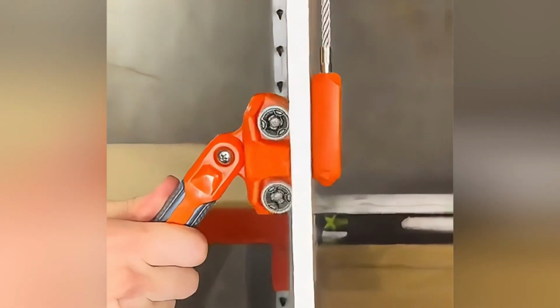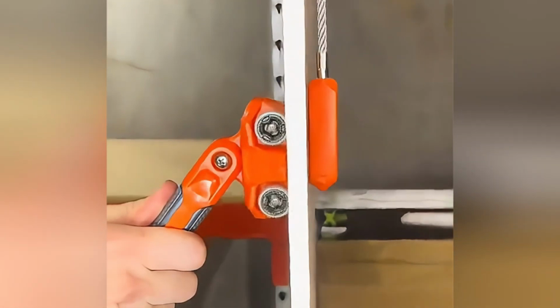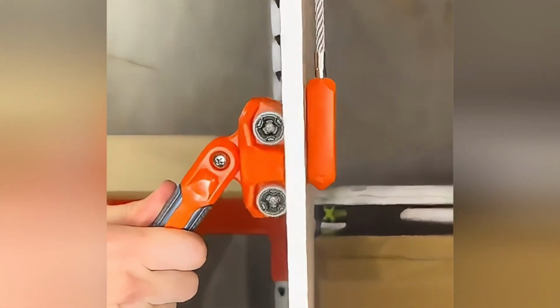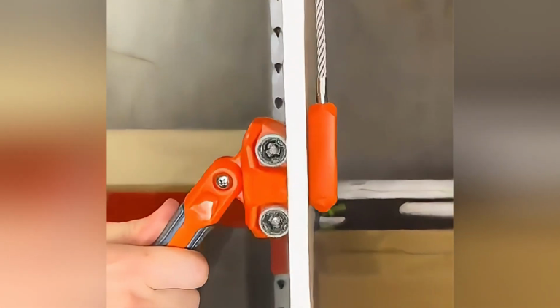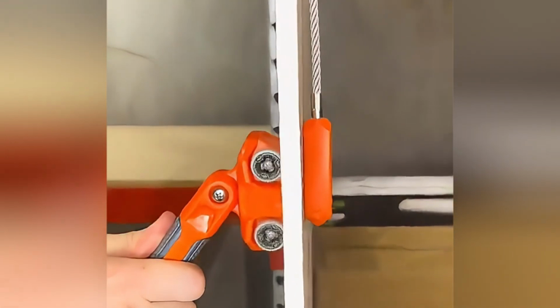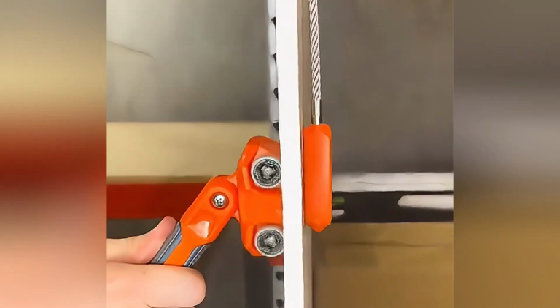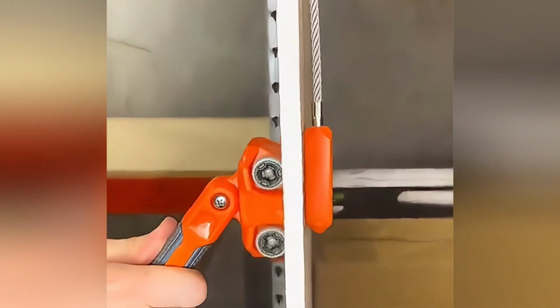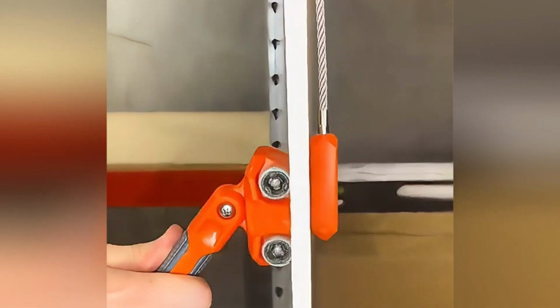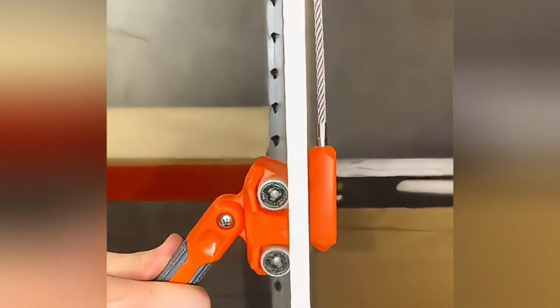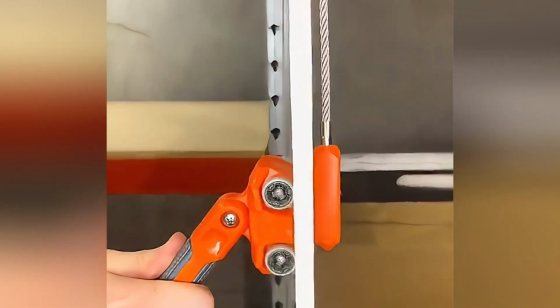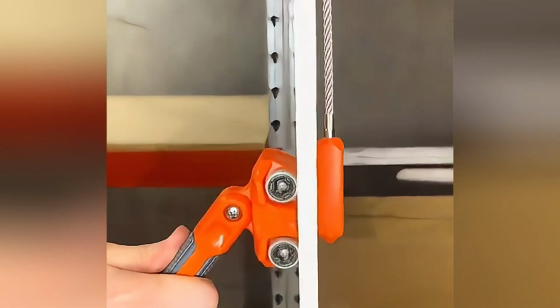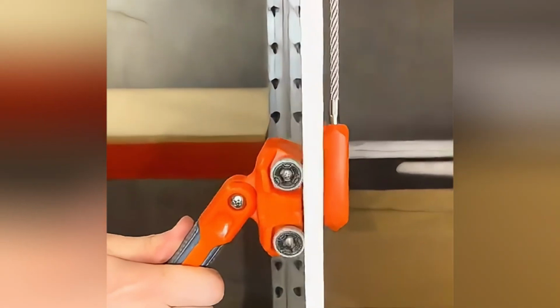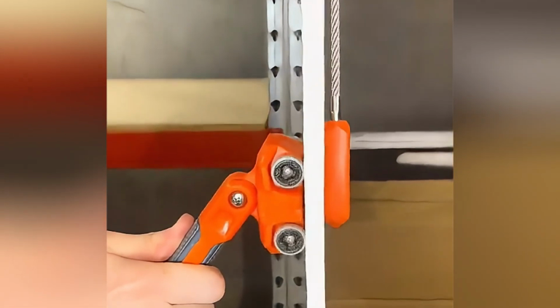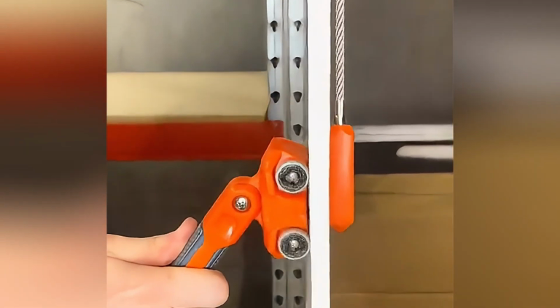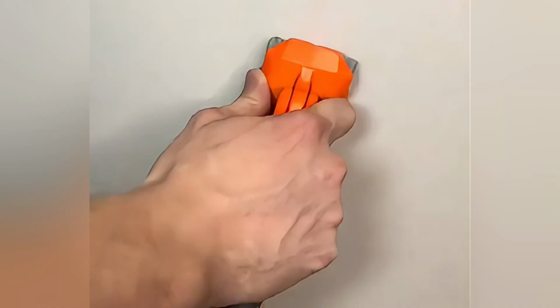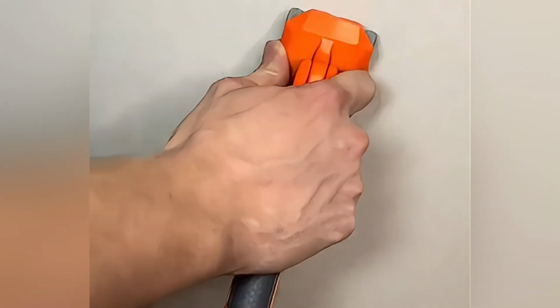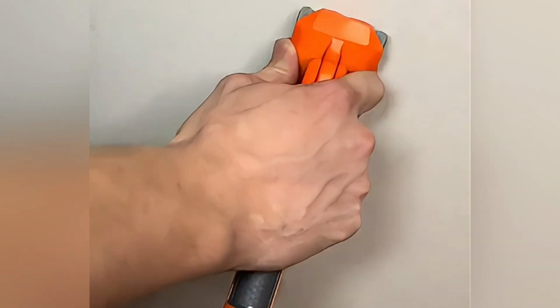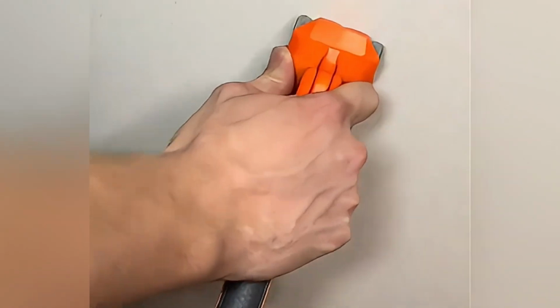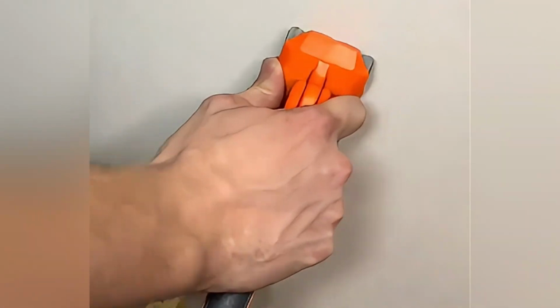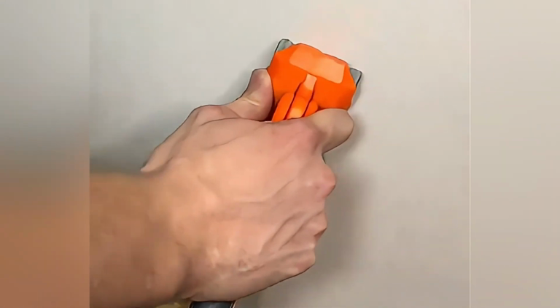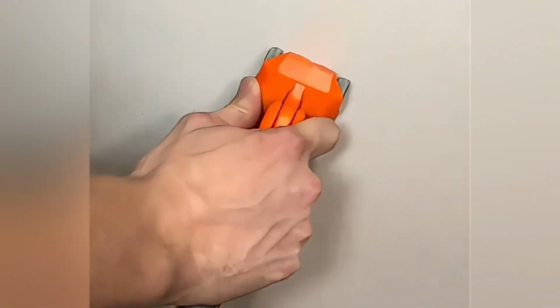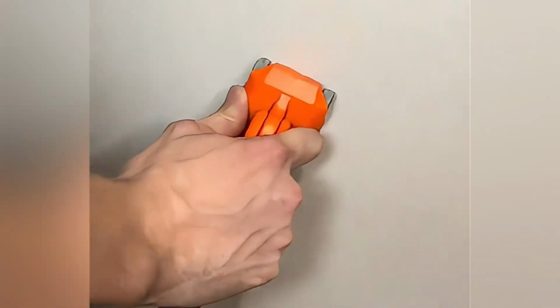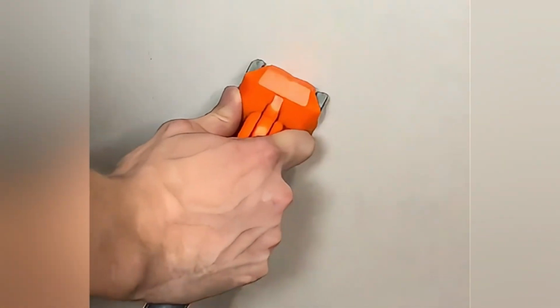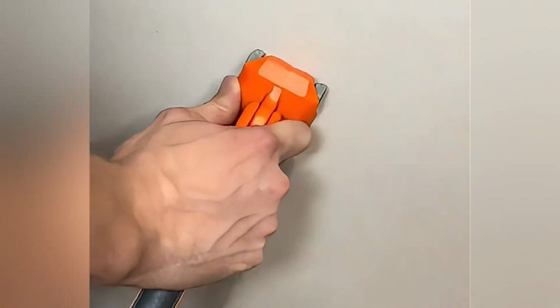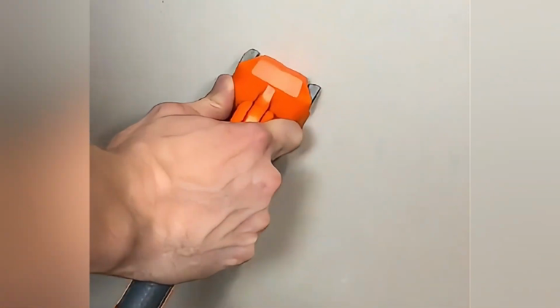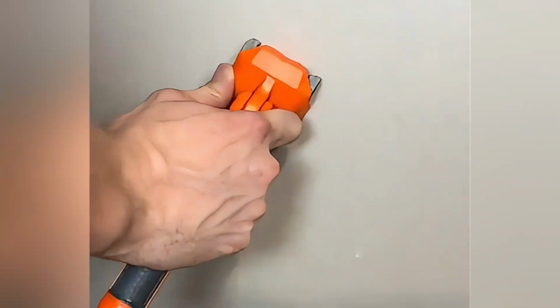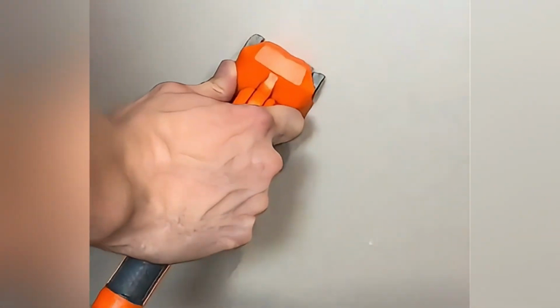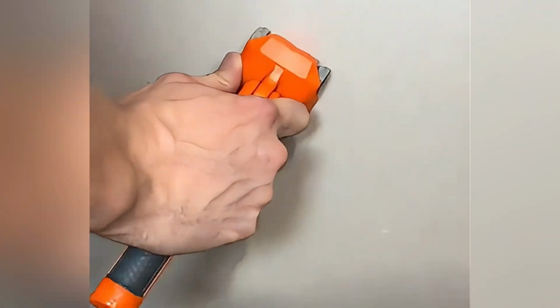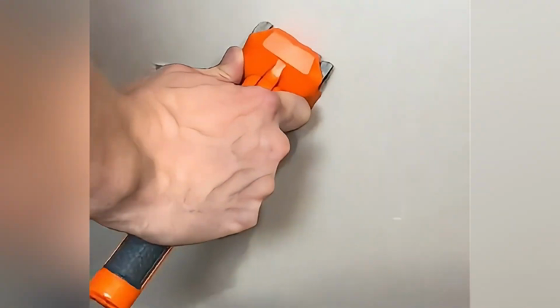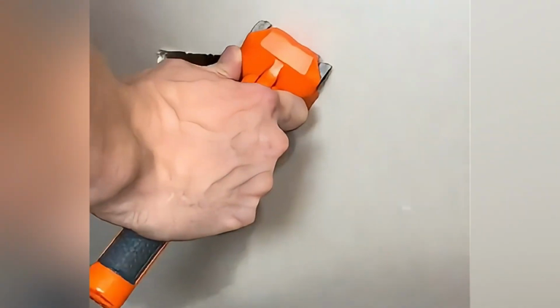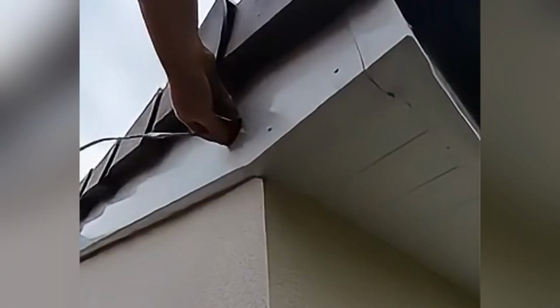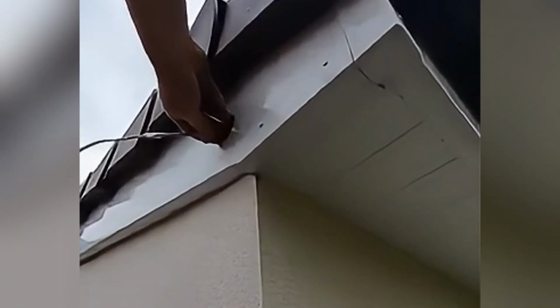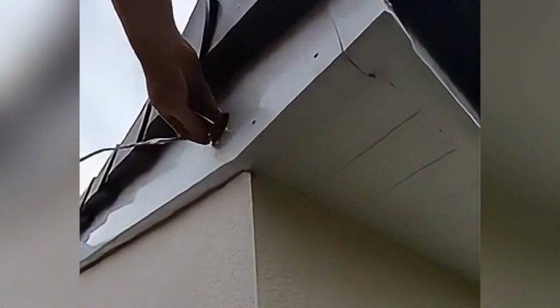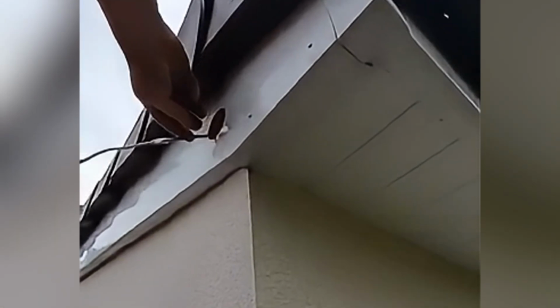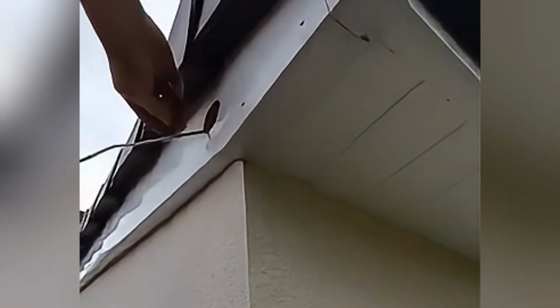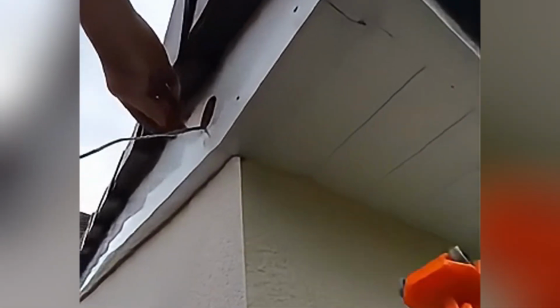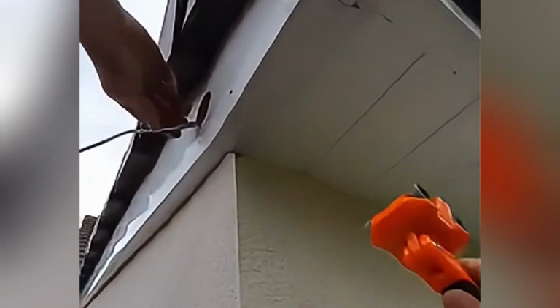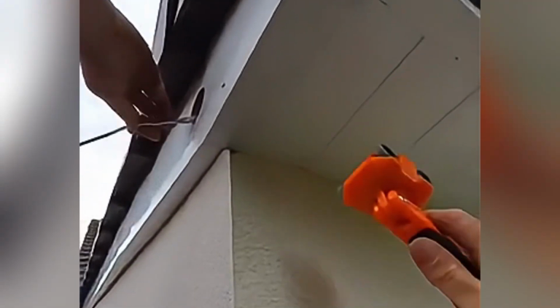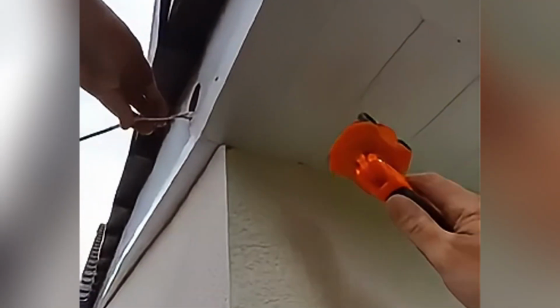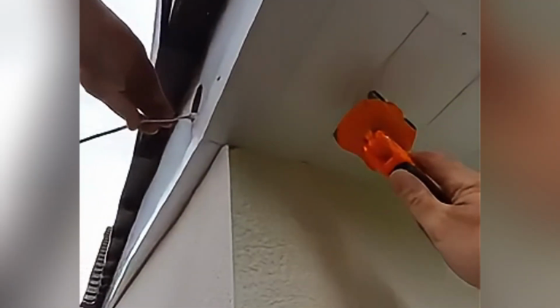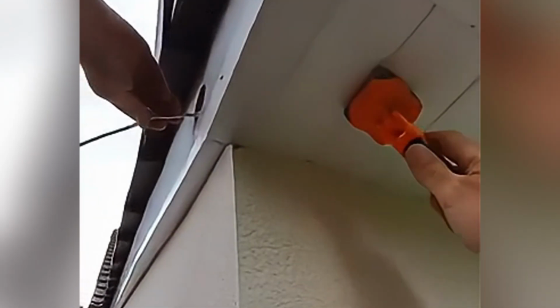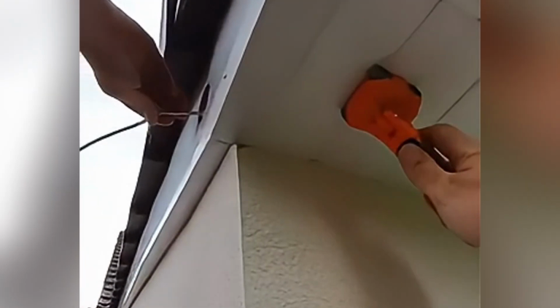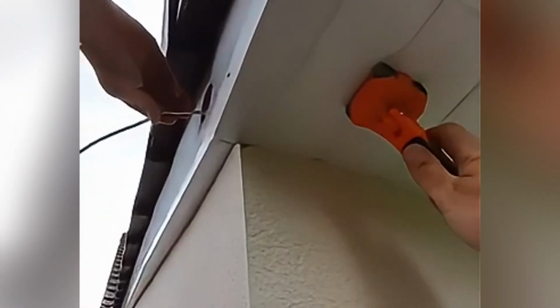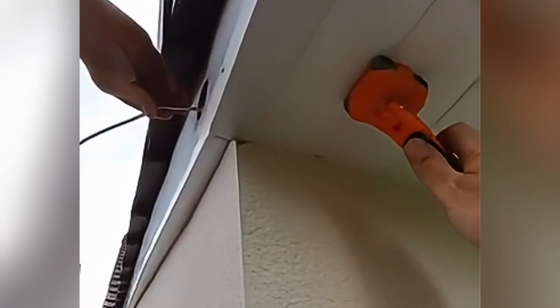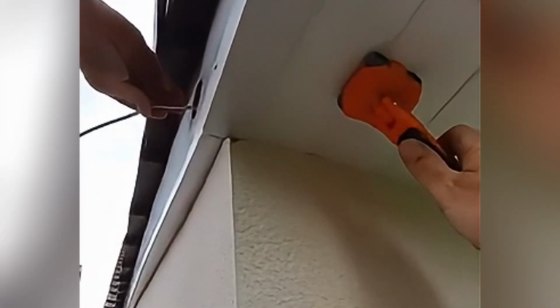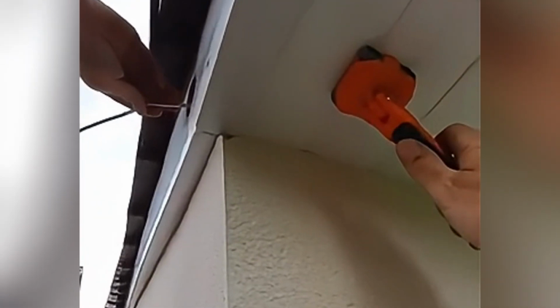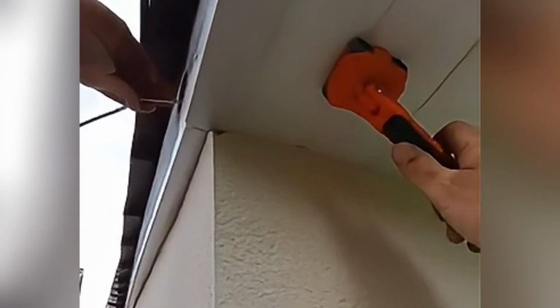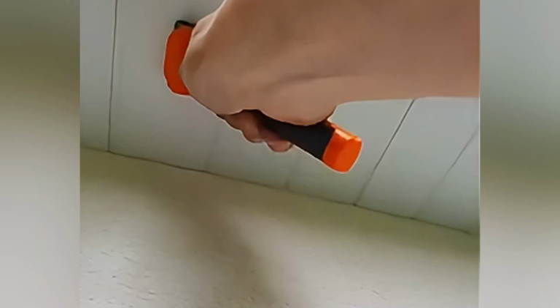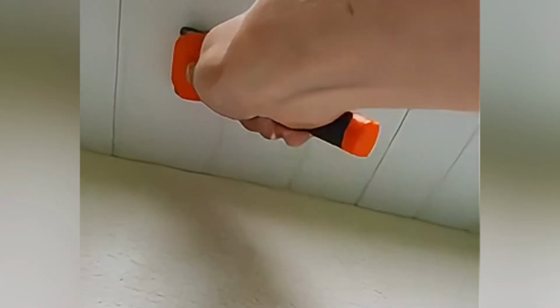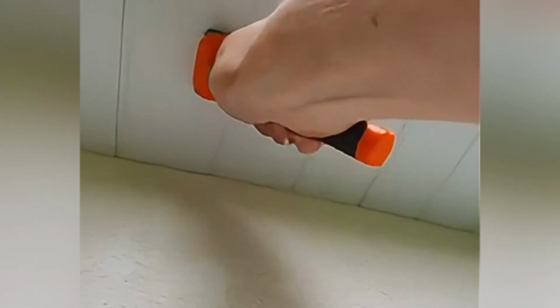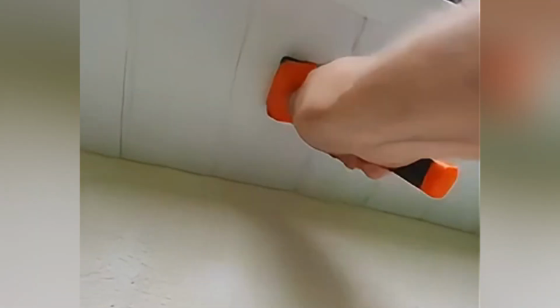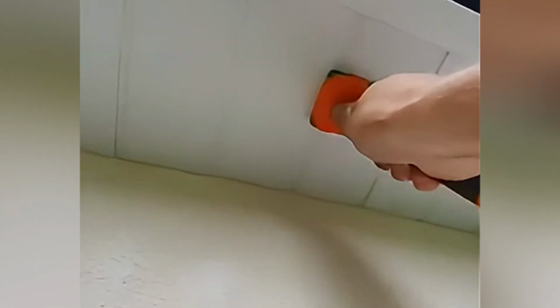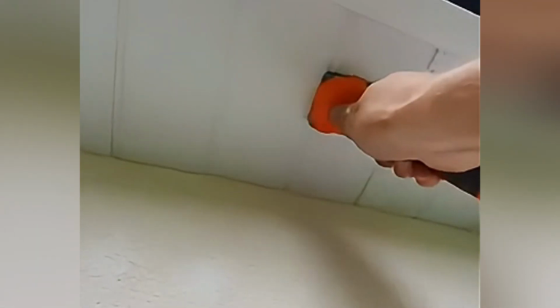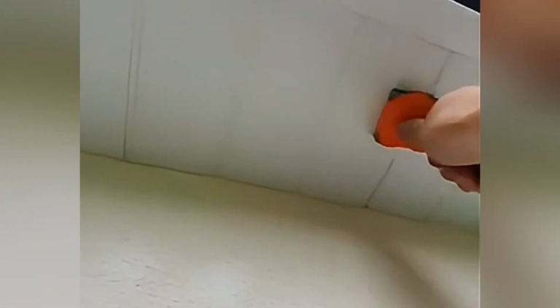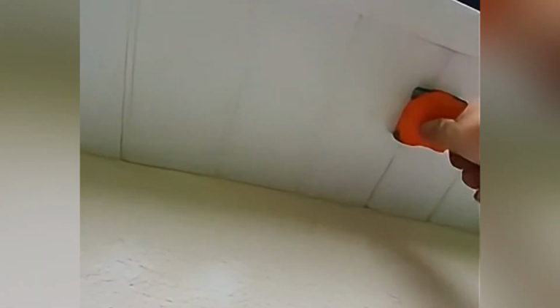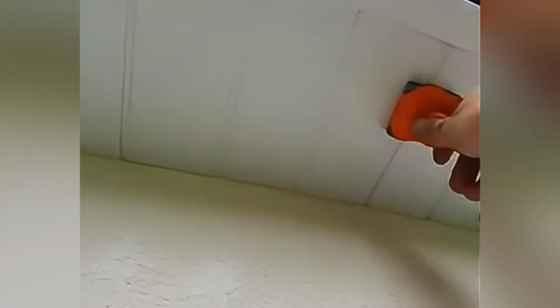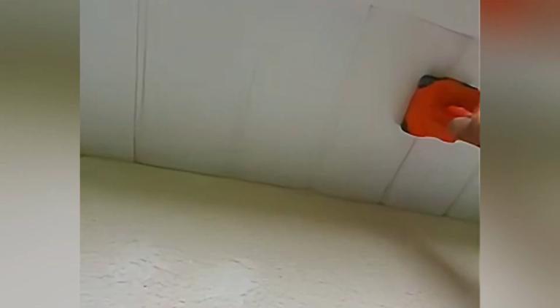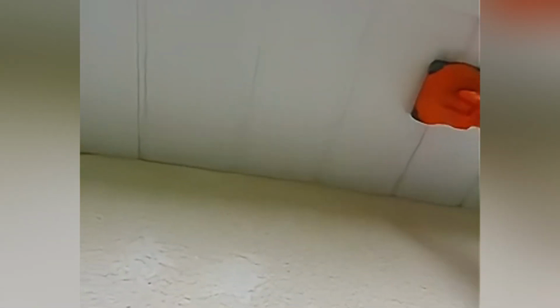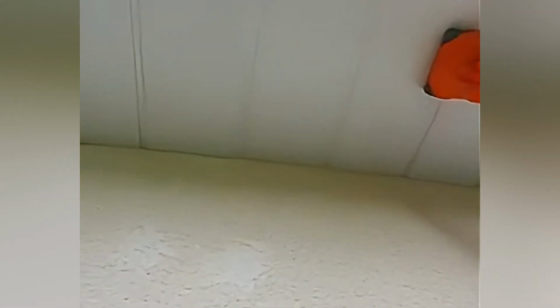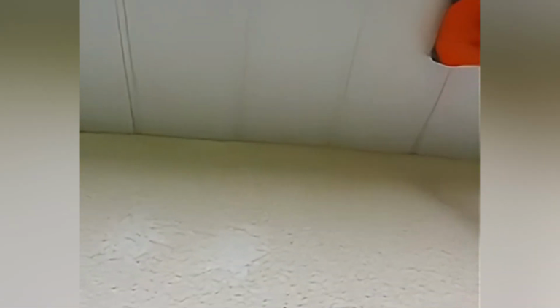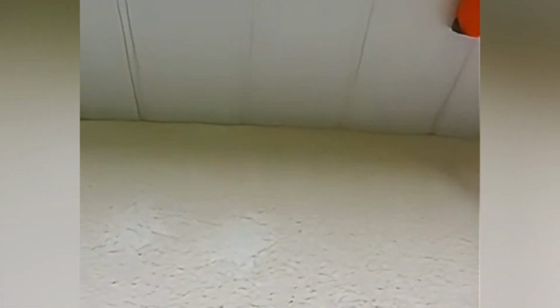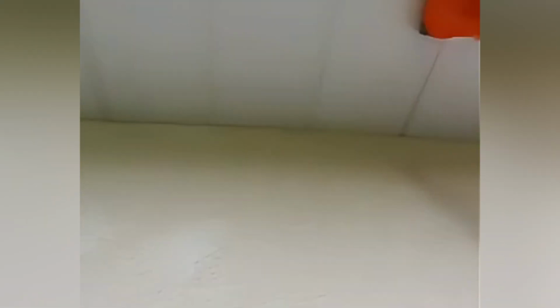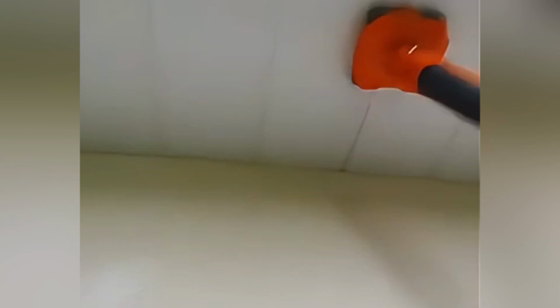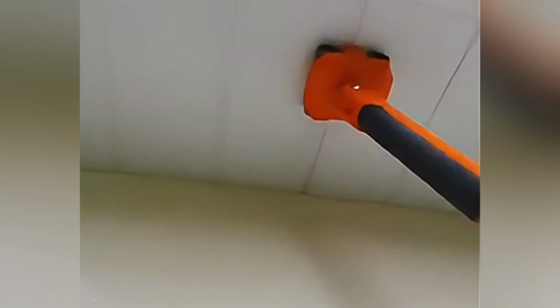Its design is very simple and easy to operate. Just put the wire into the hole and it can easily complete the work.